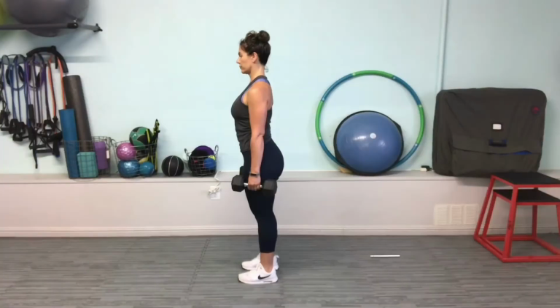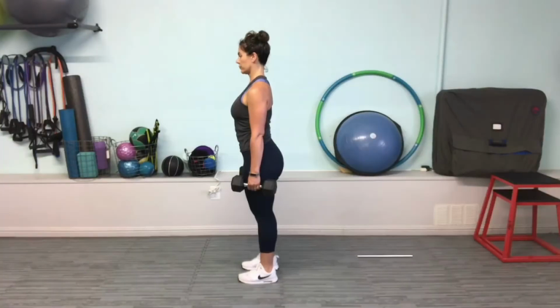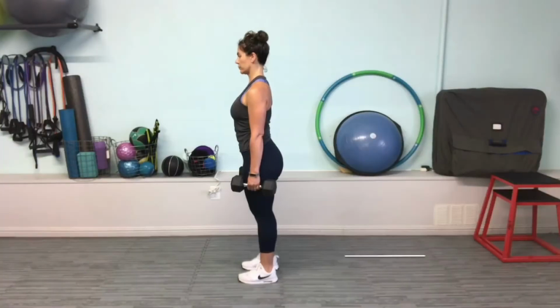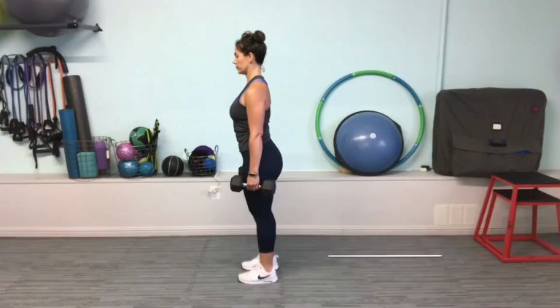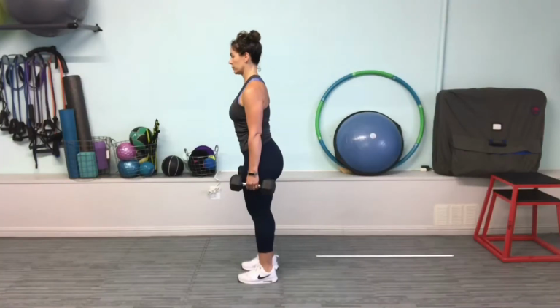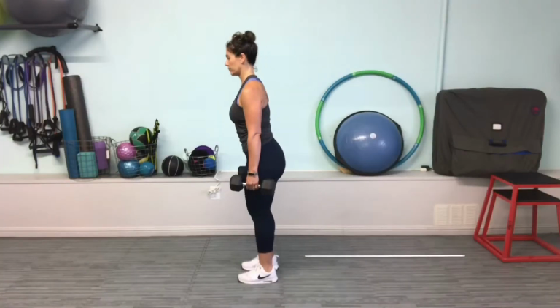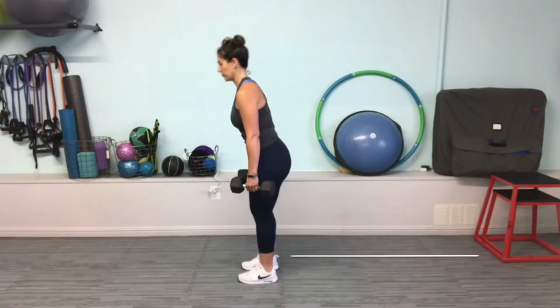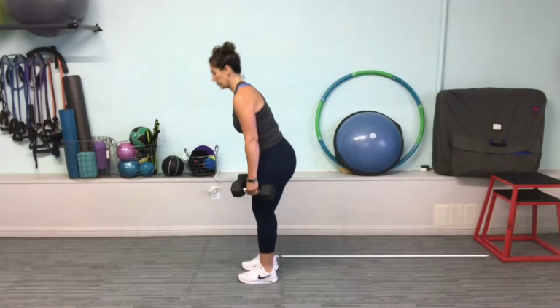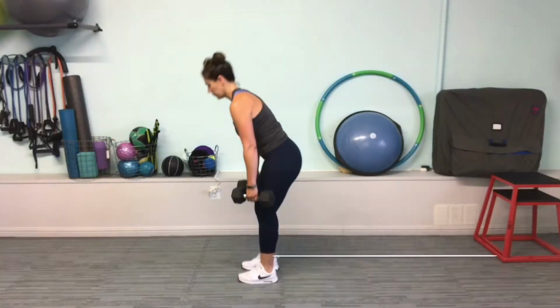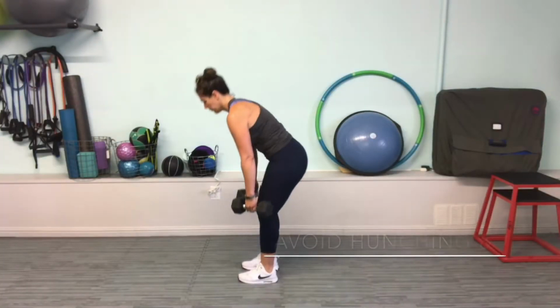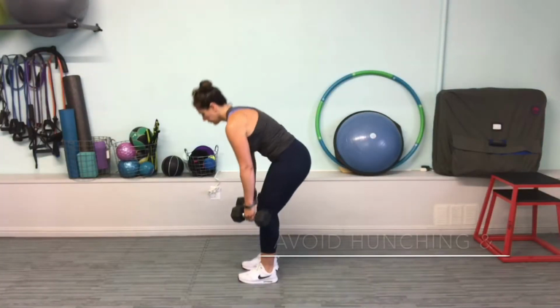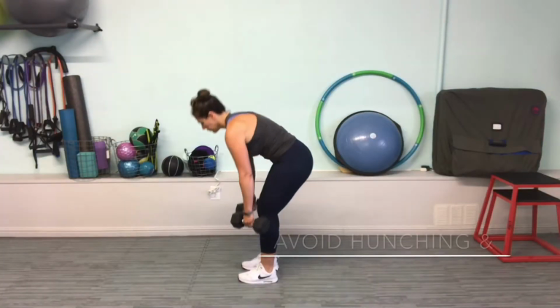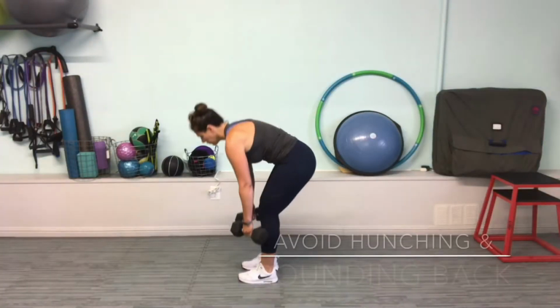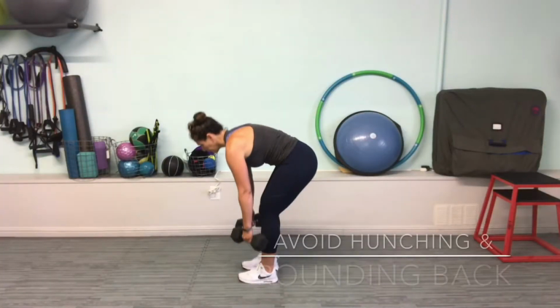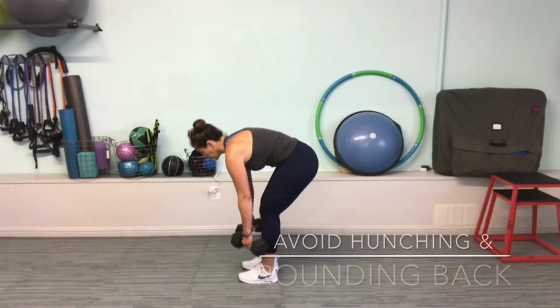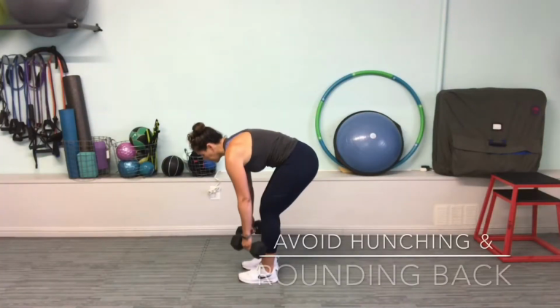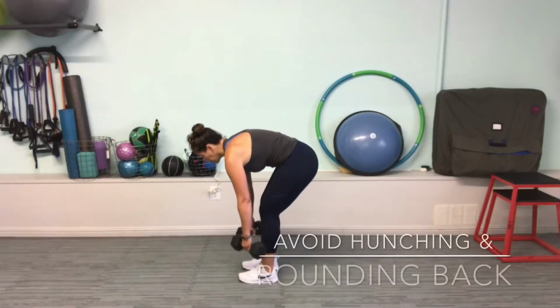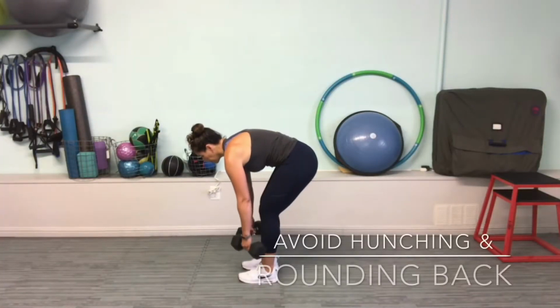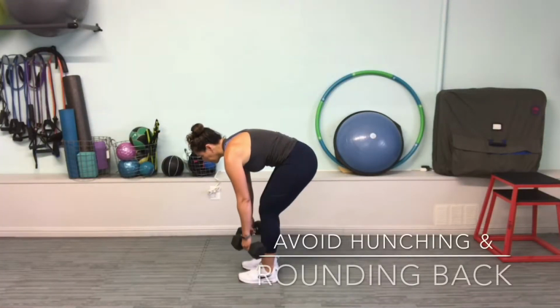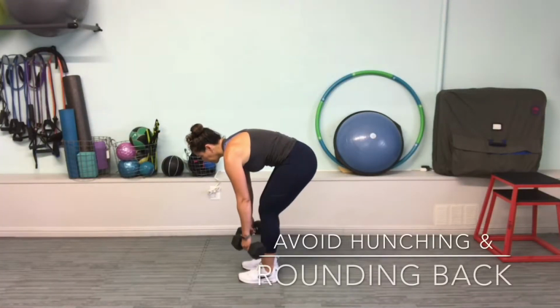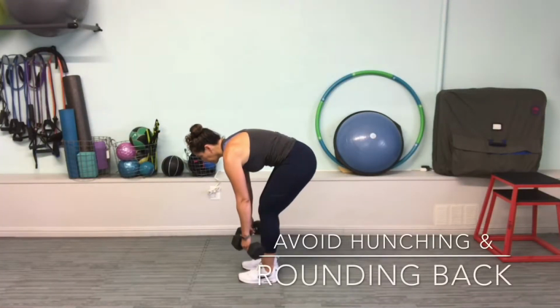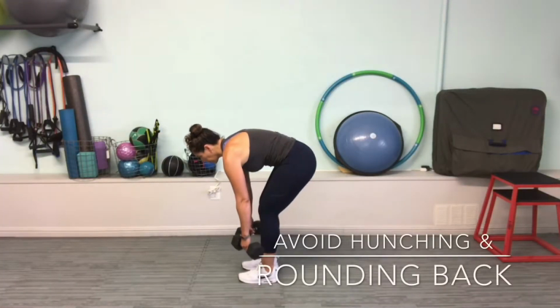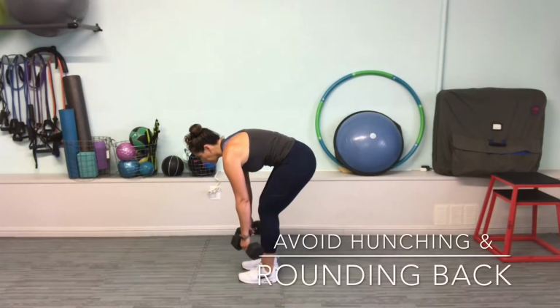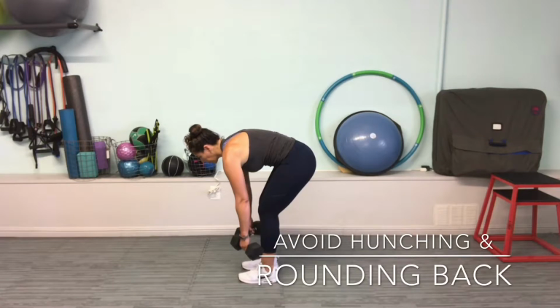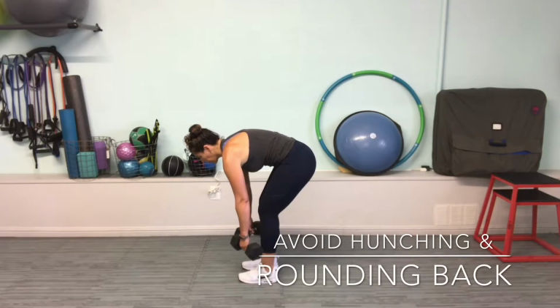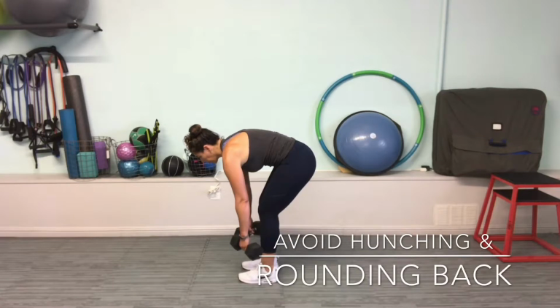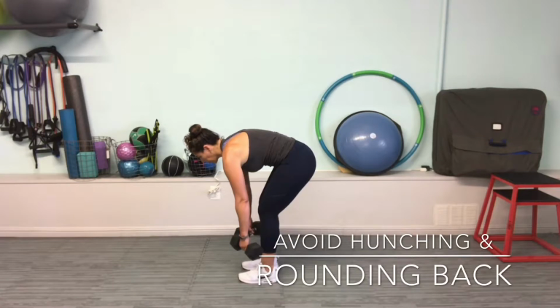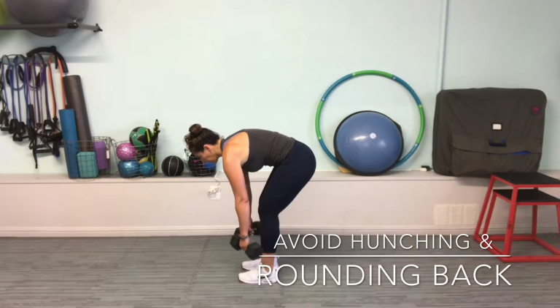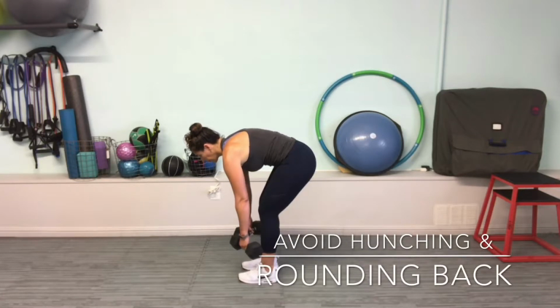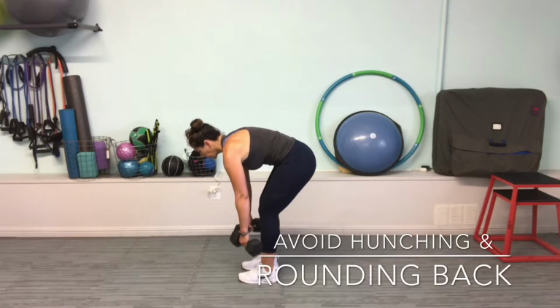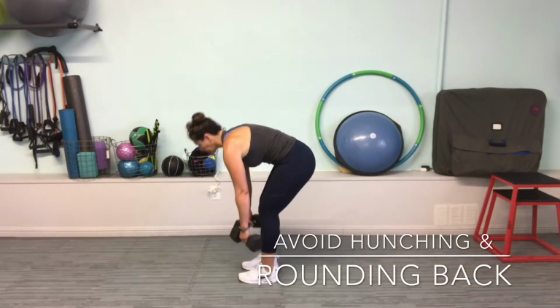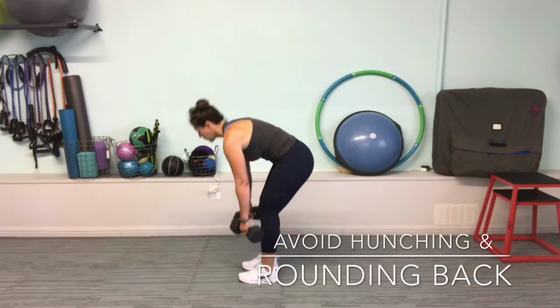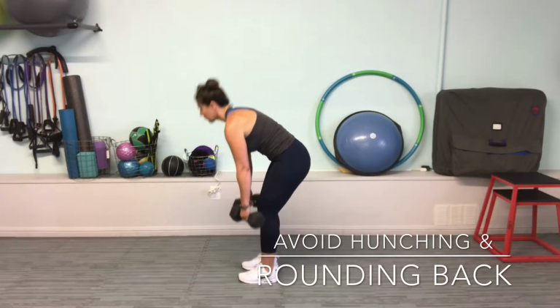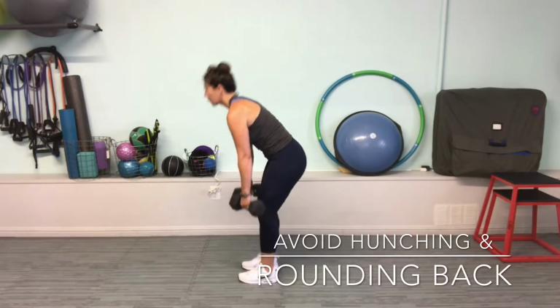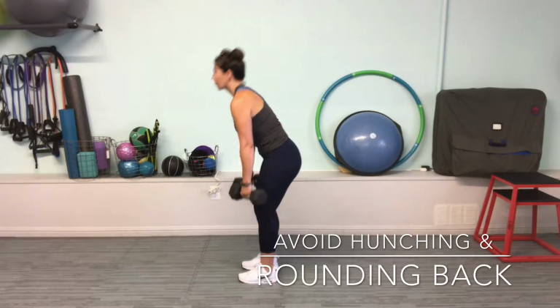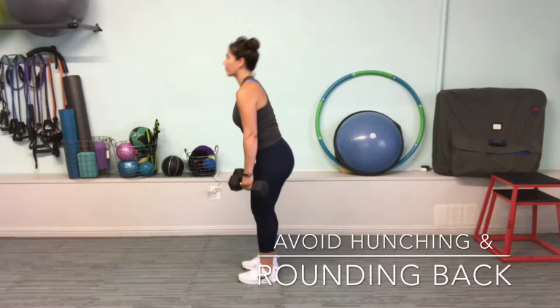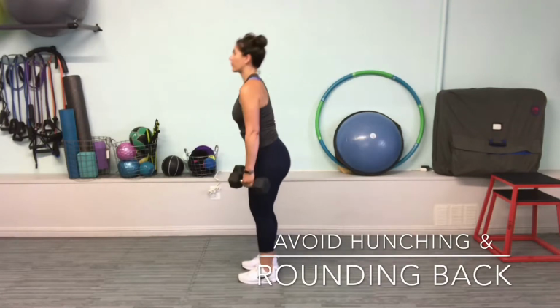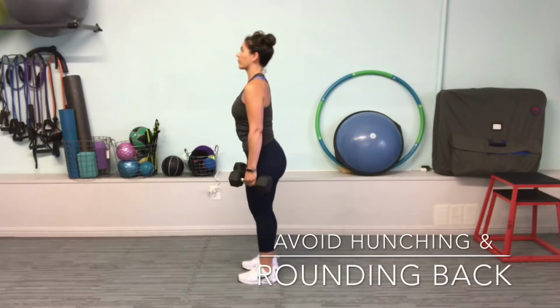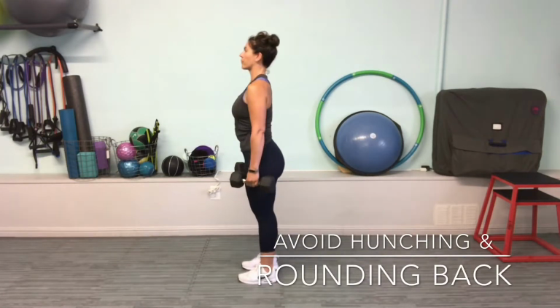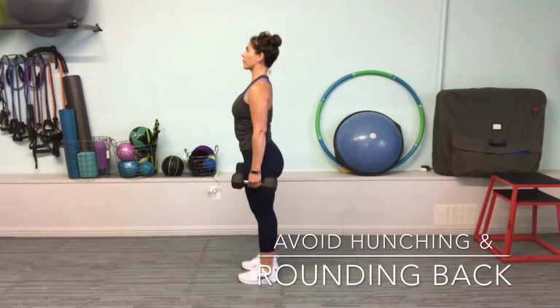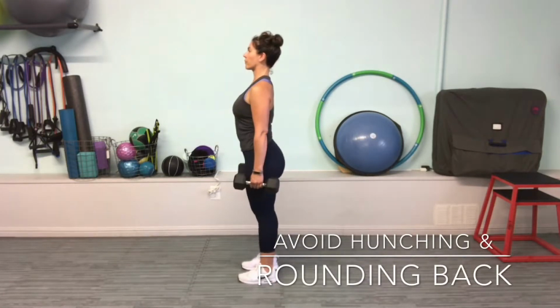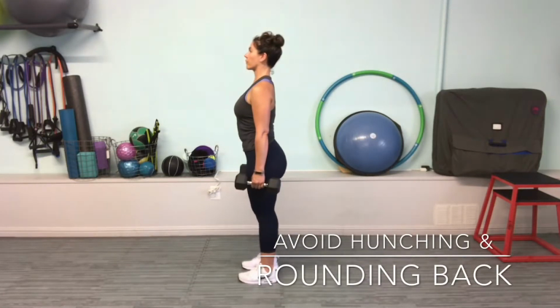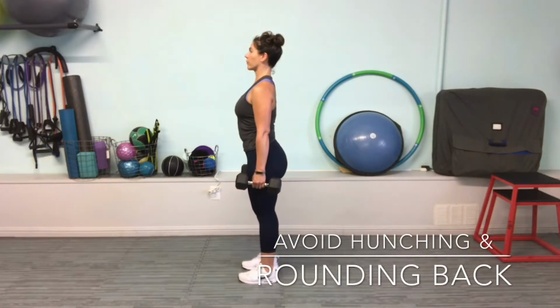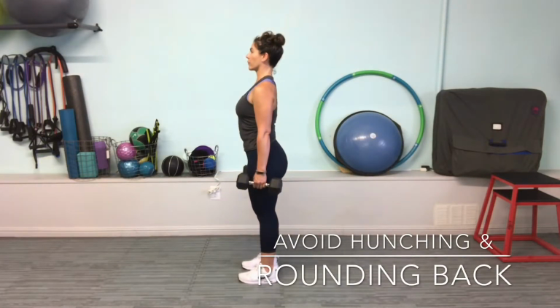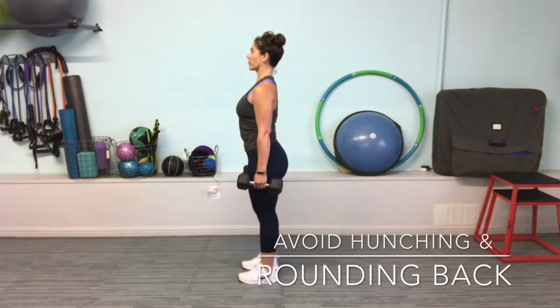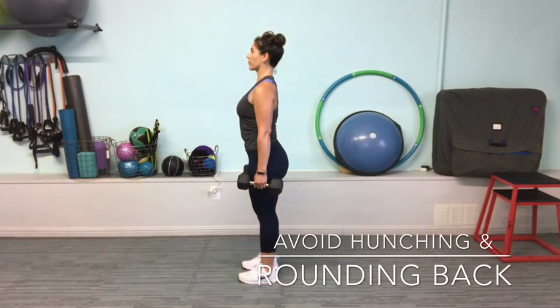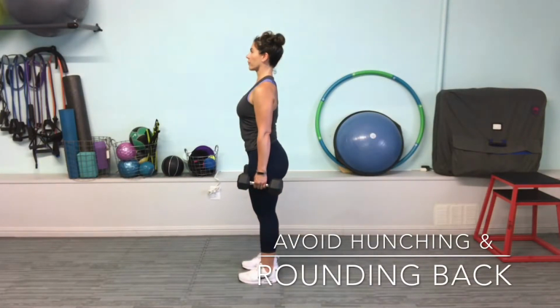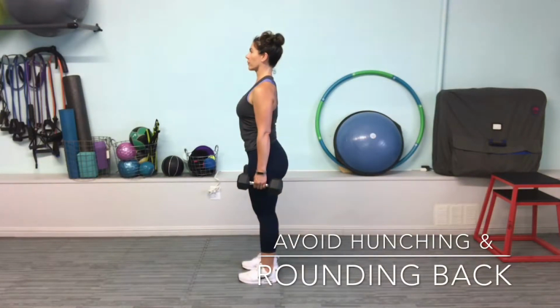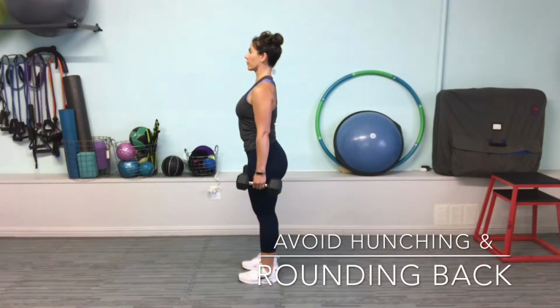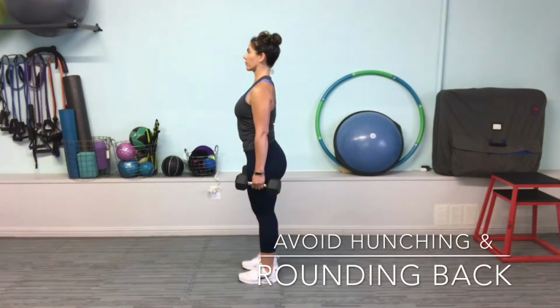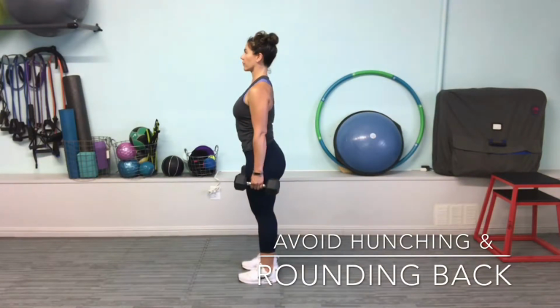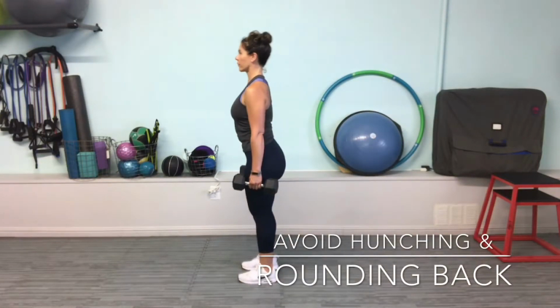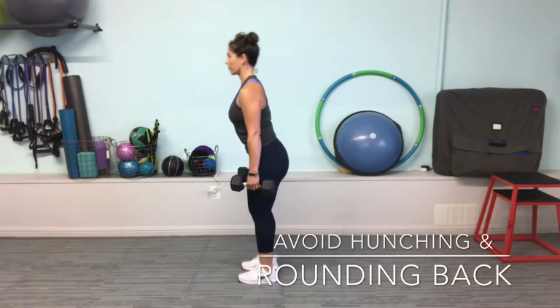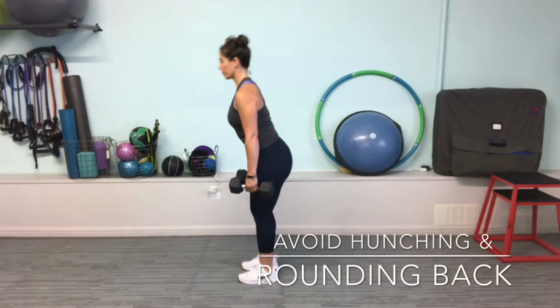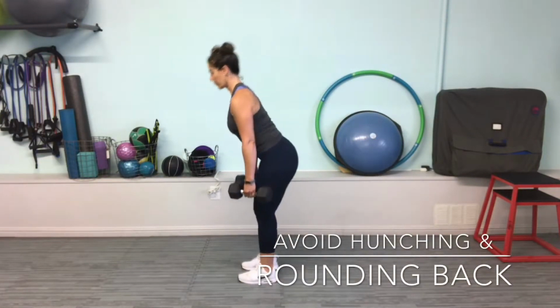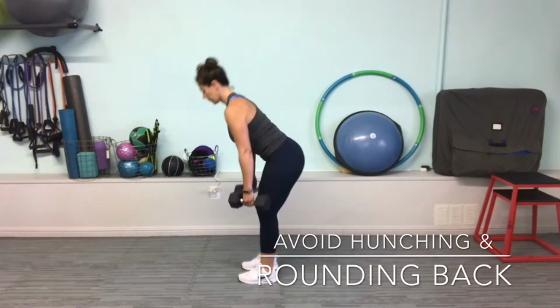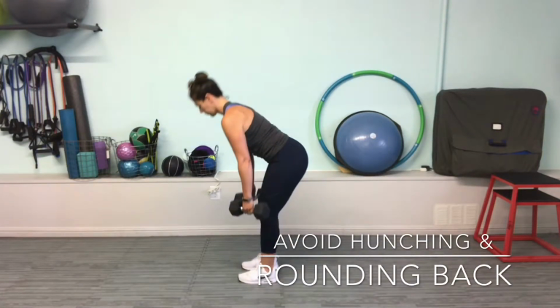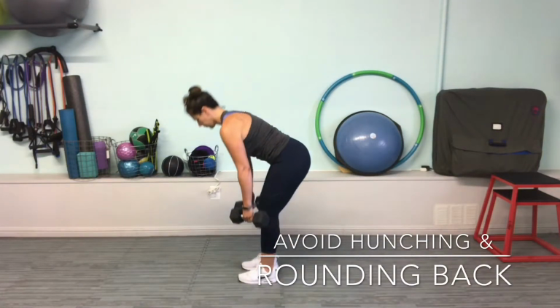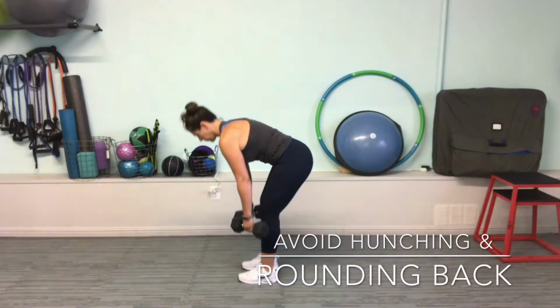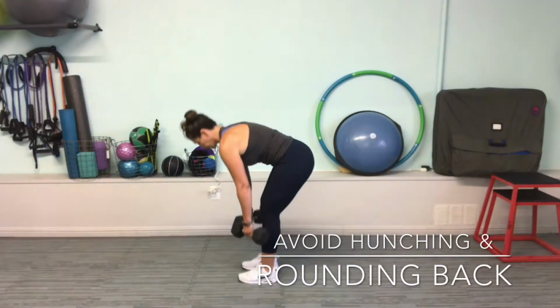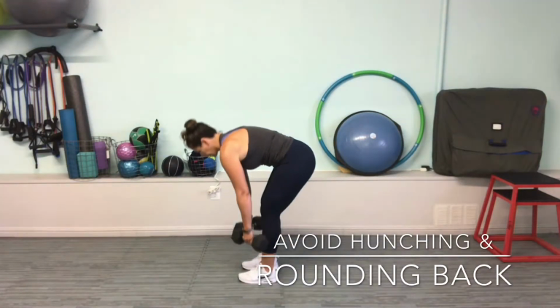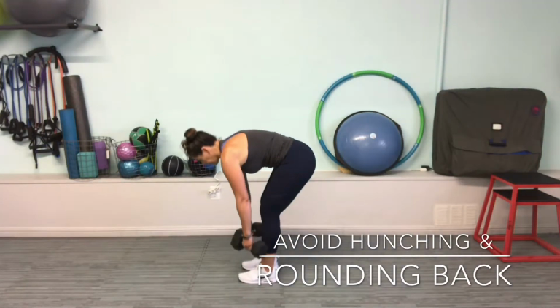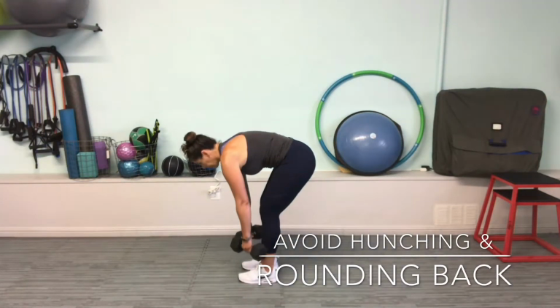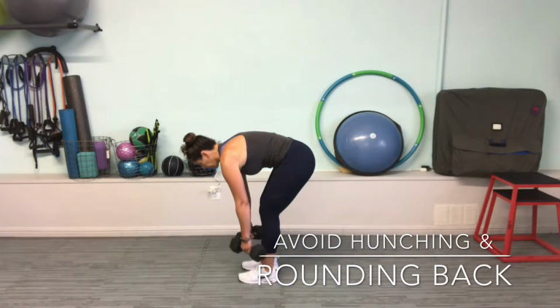Avoid rounding your back or hunching your shoulders forward. This creates instability in the spine and can be very harmful.